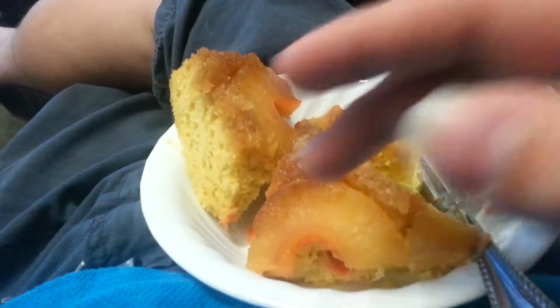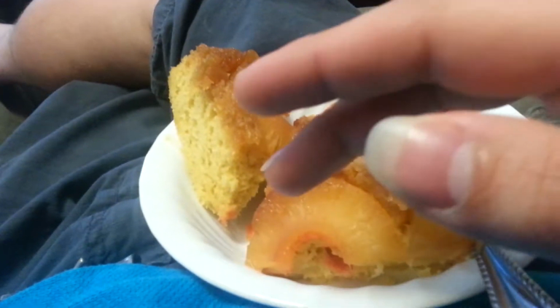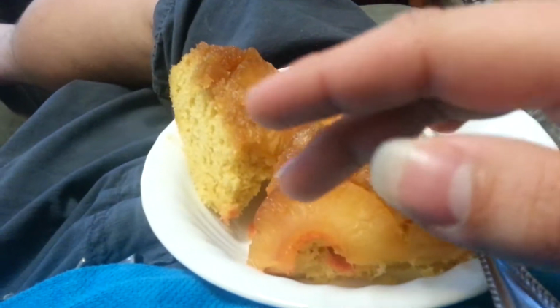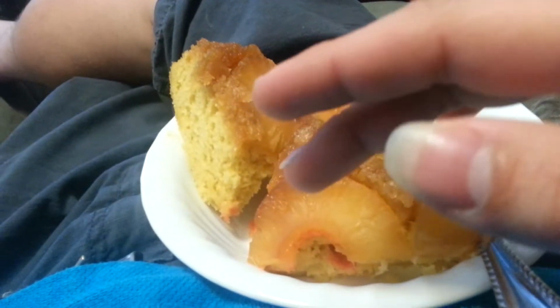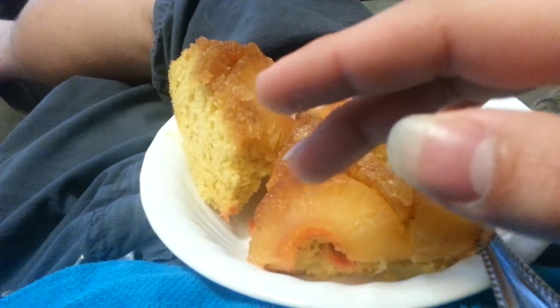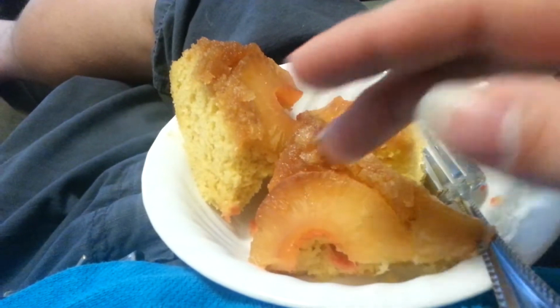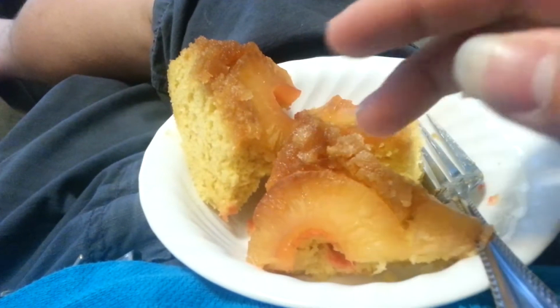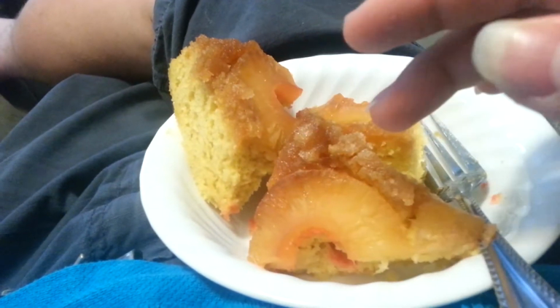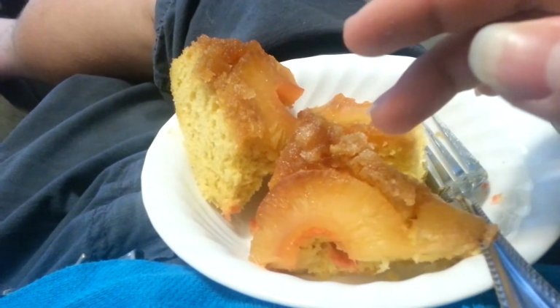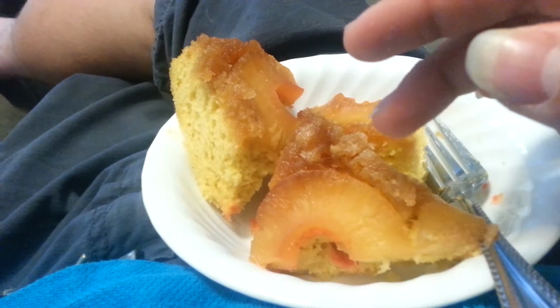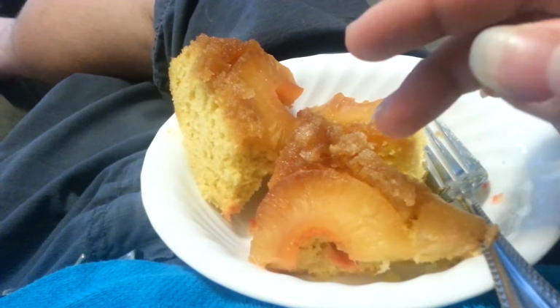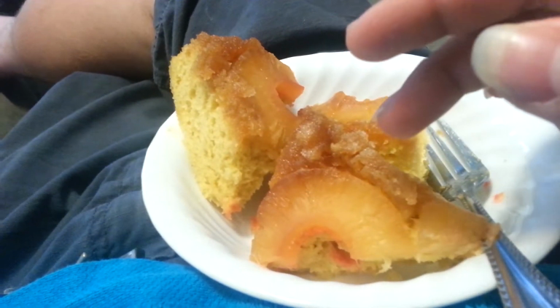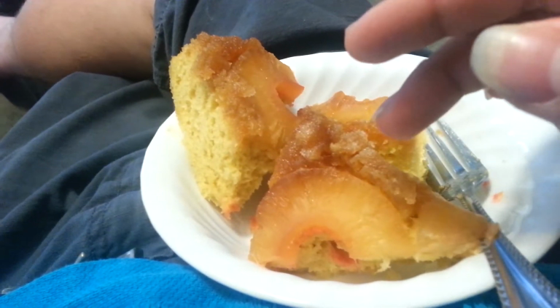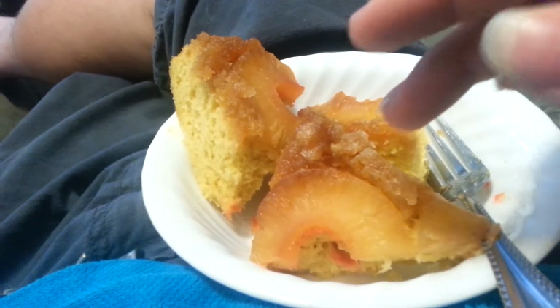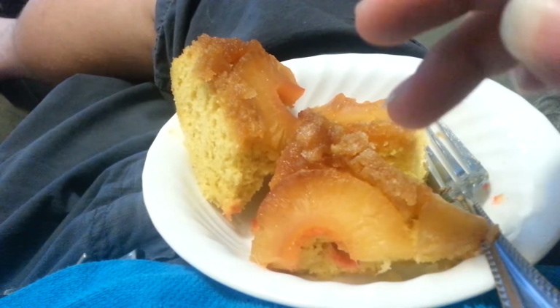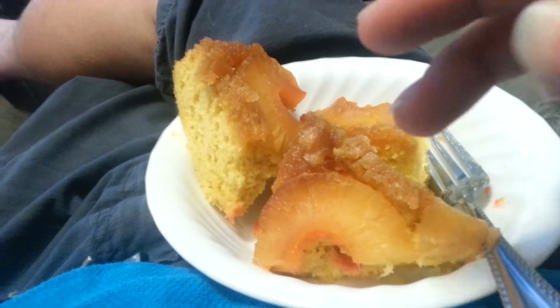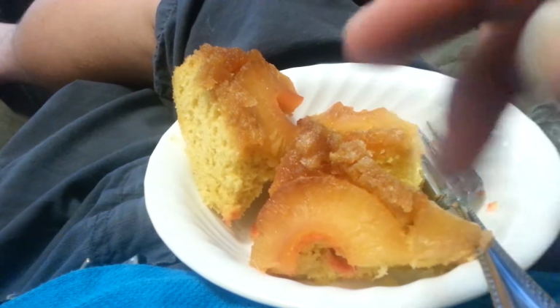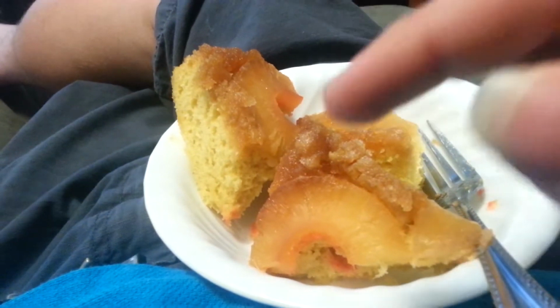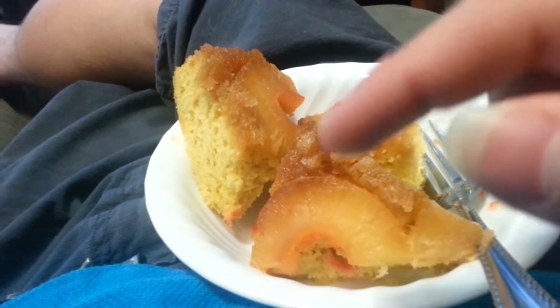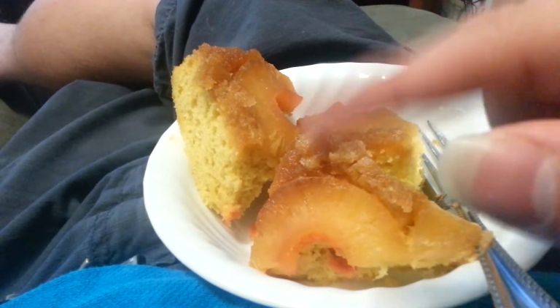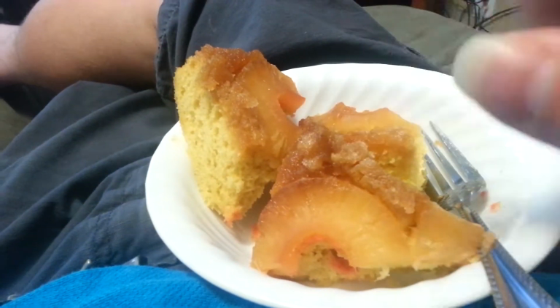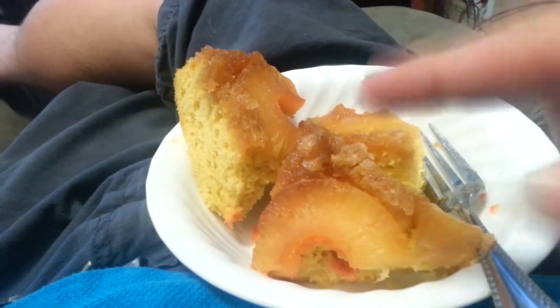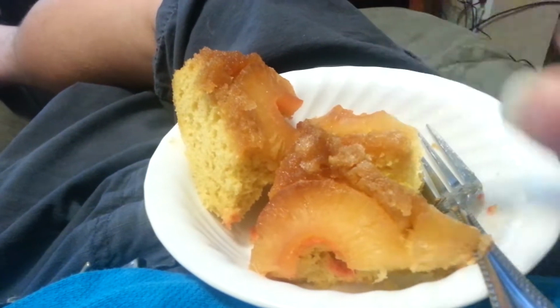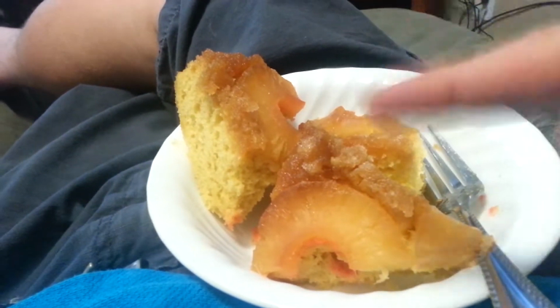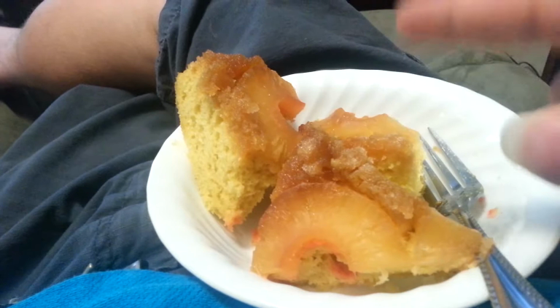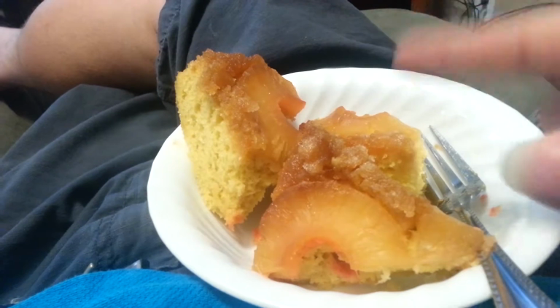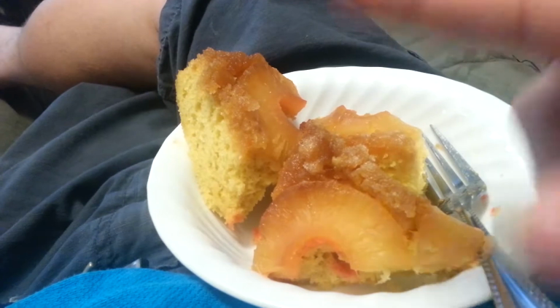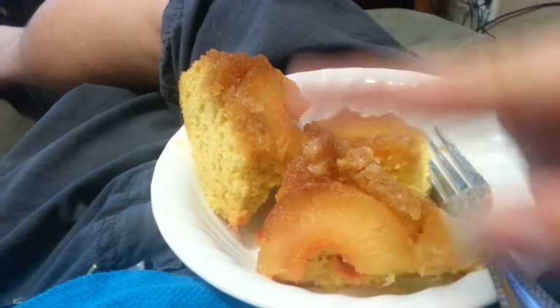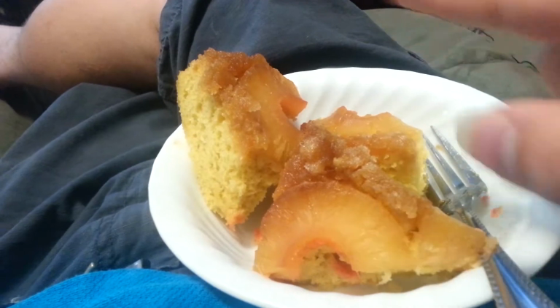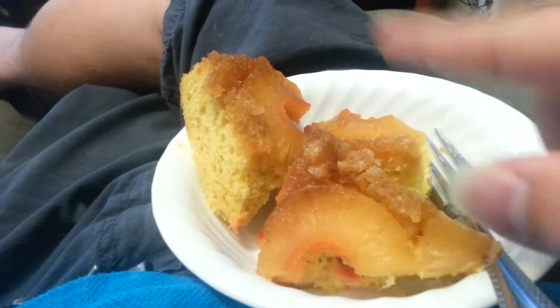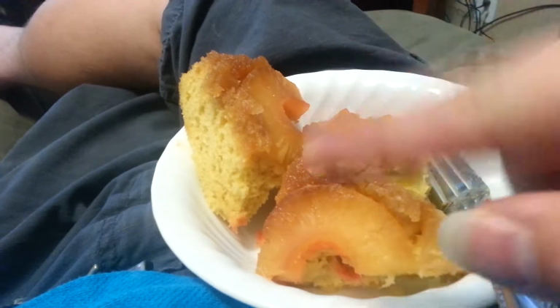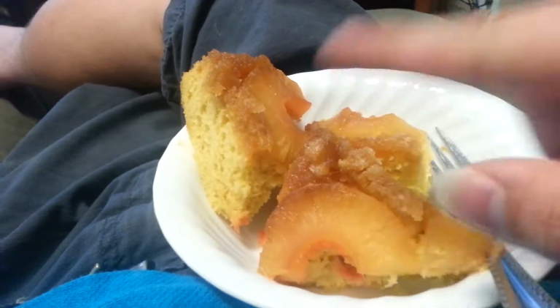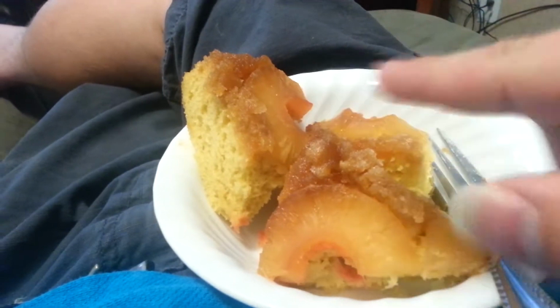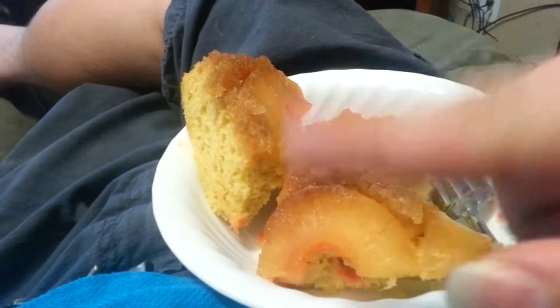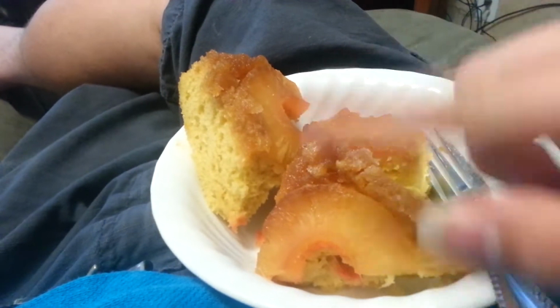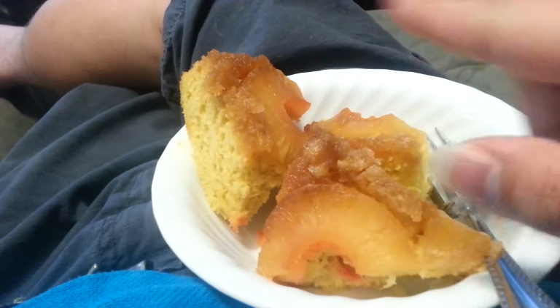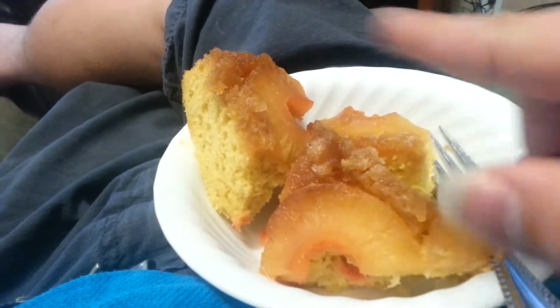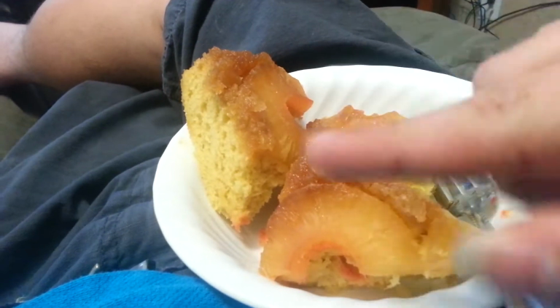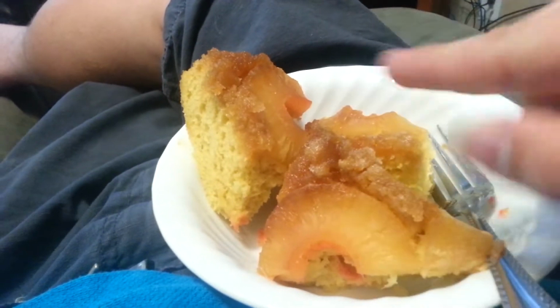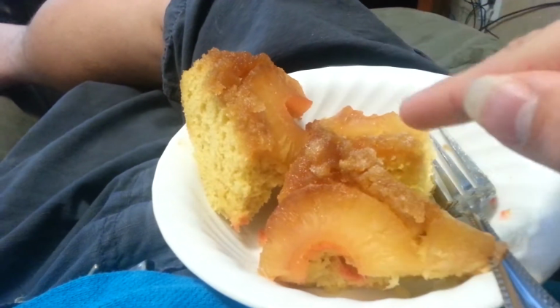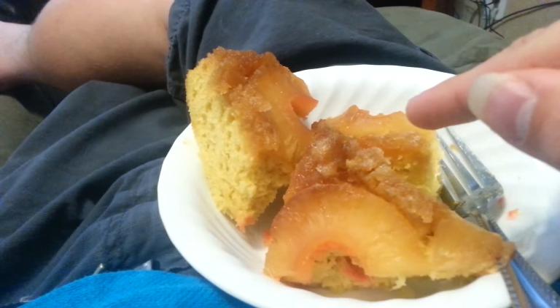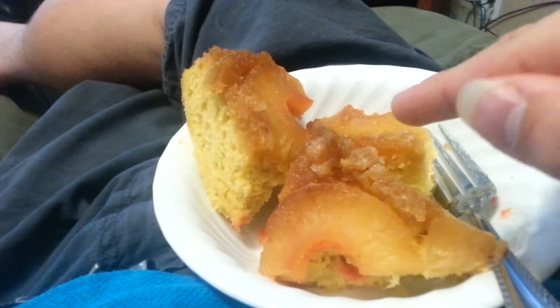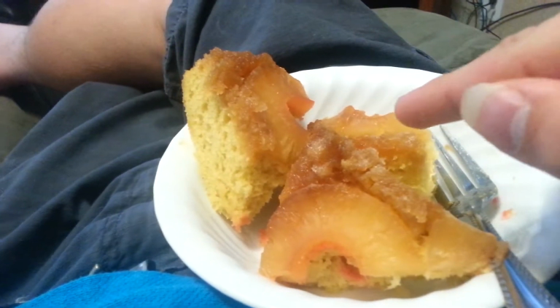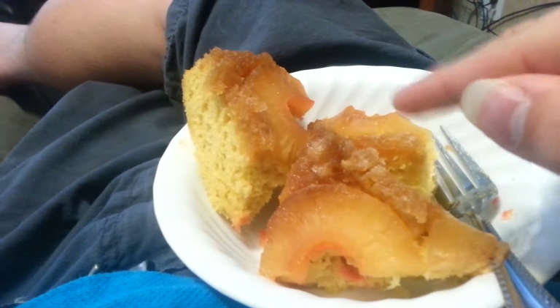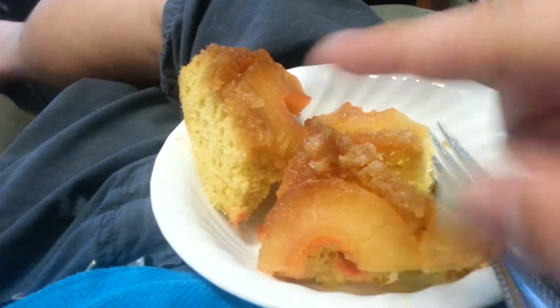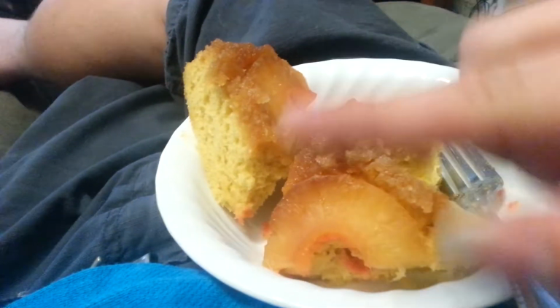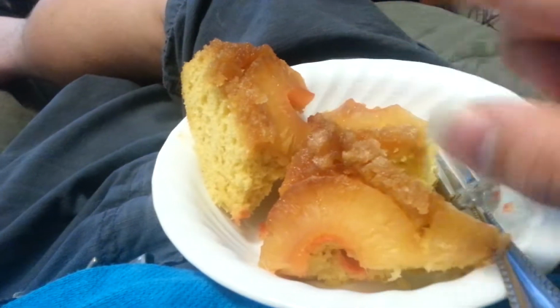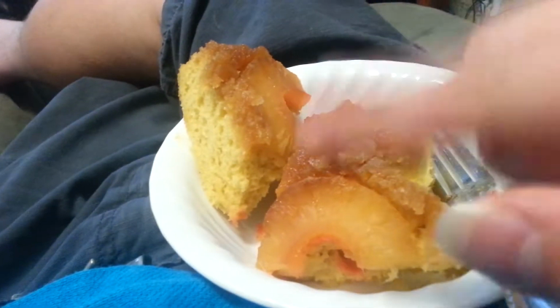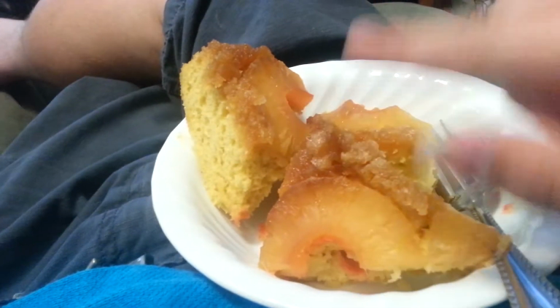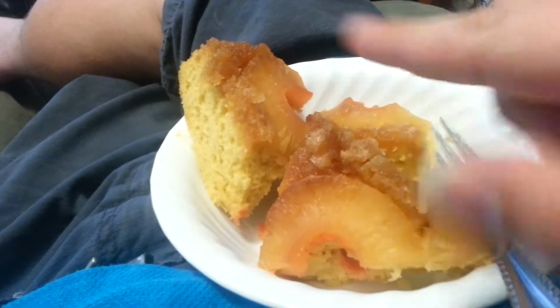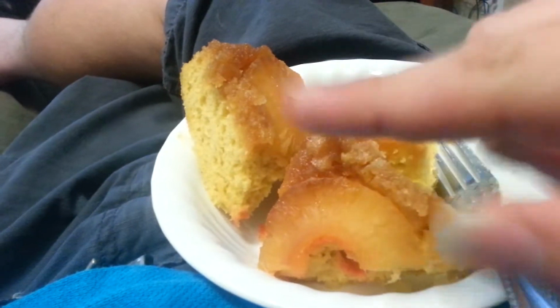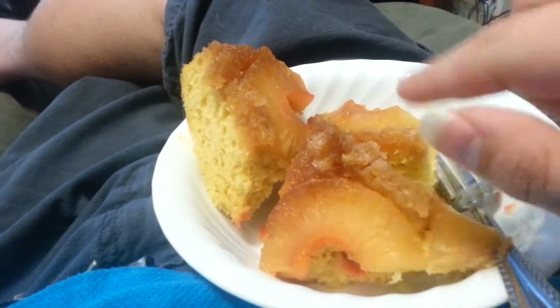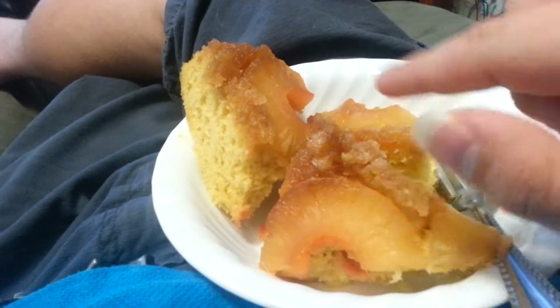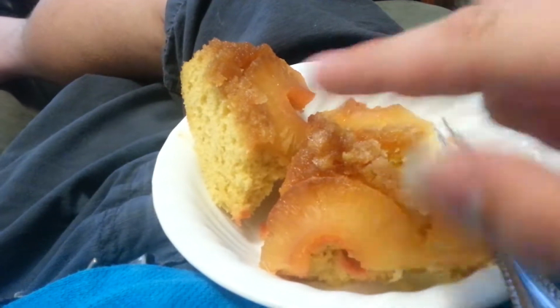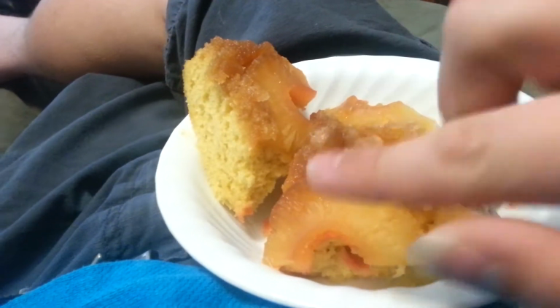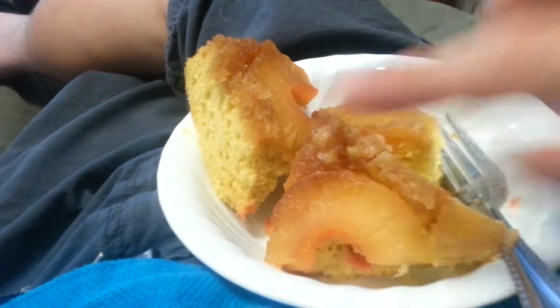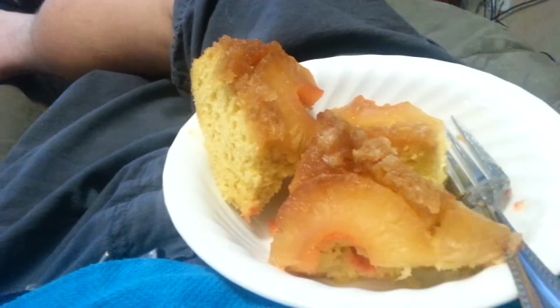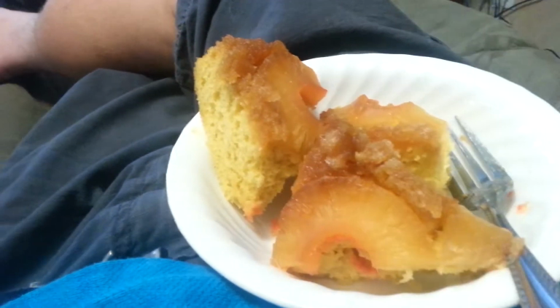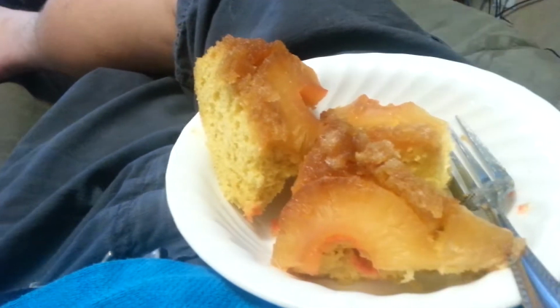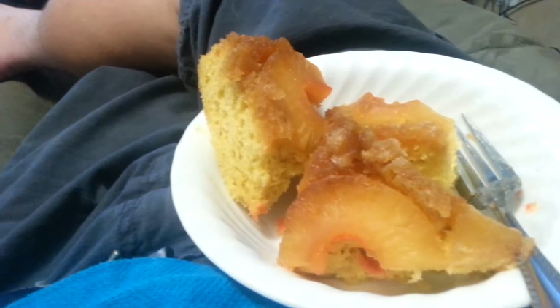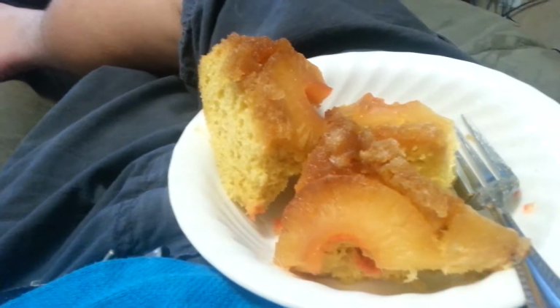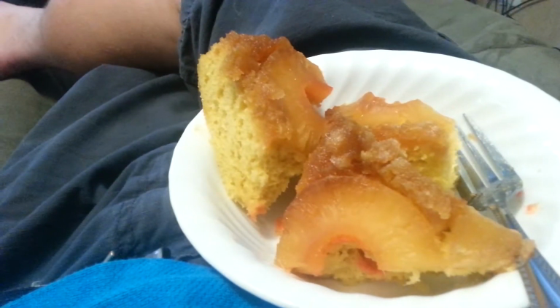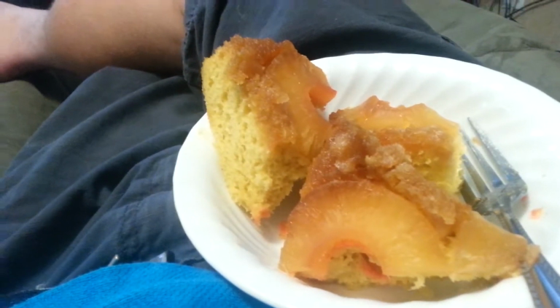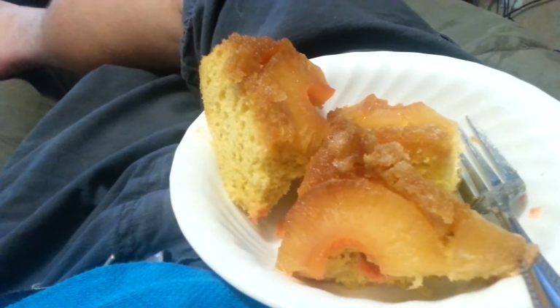This is what I'm having for breakfast. A reverse pineapple cake. Pineapple upside down cake. Anyway, bye.